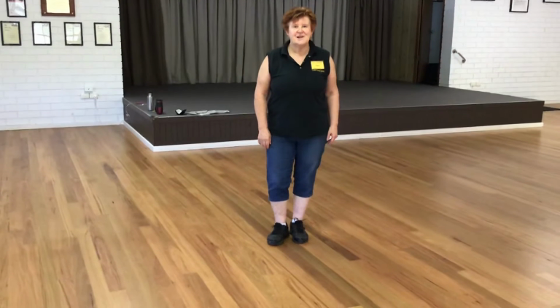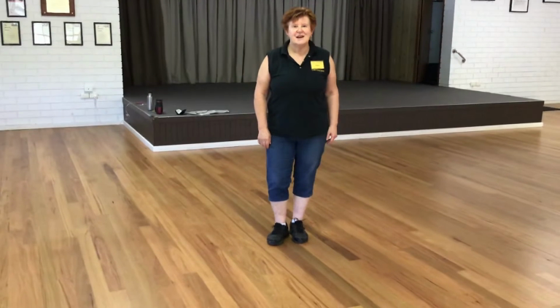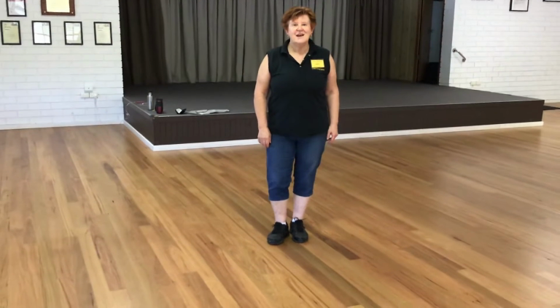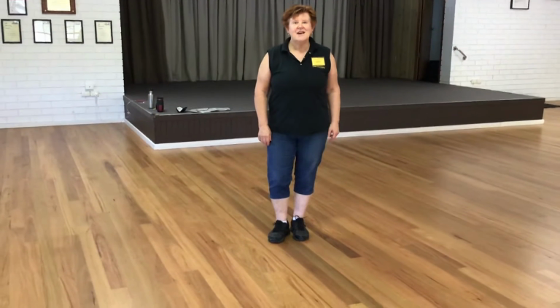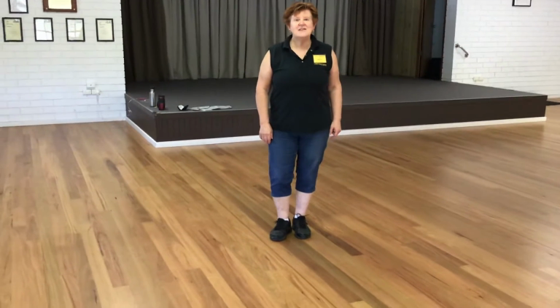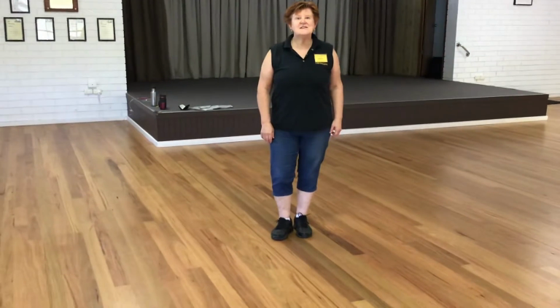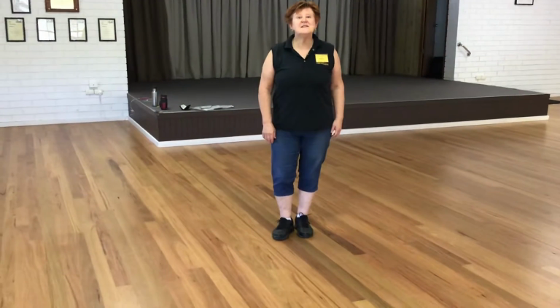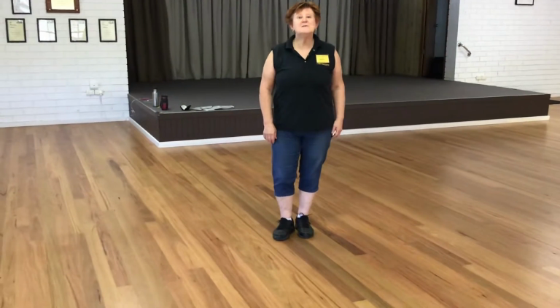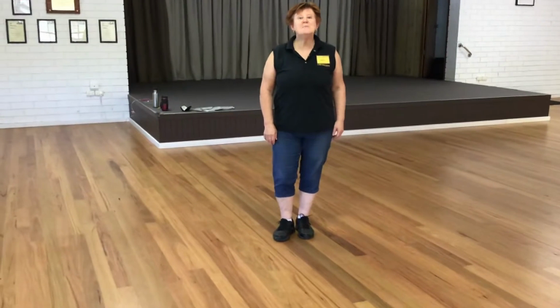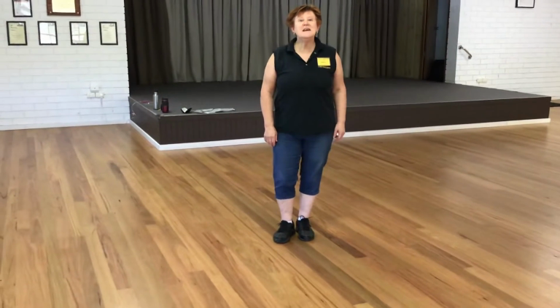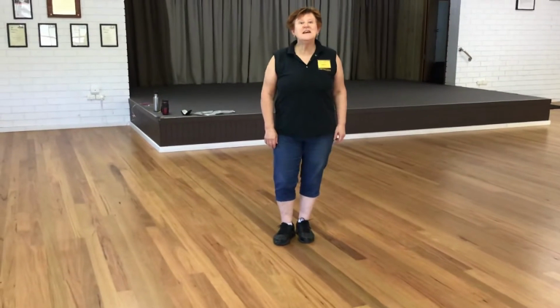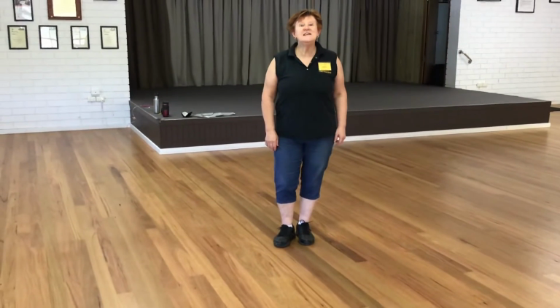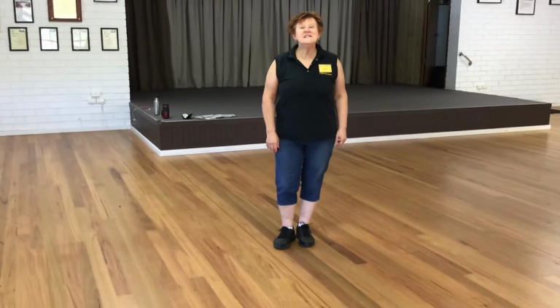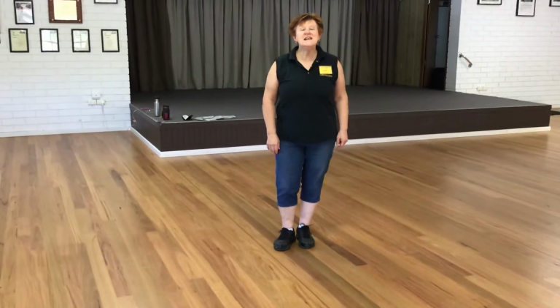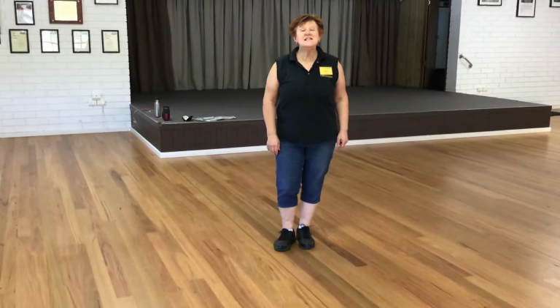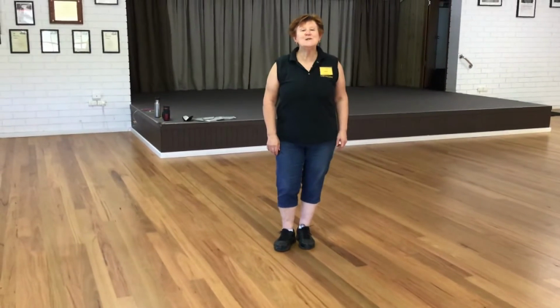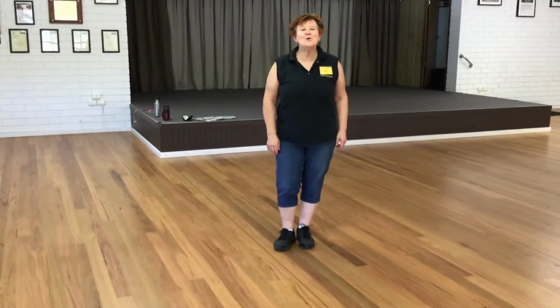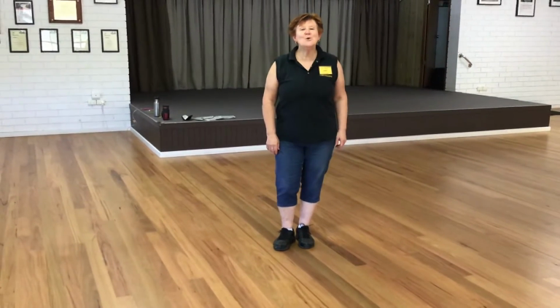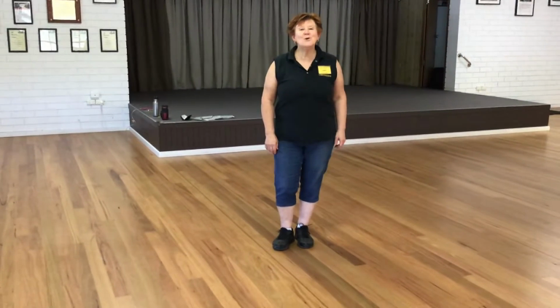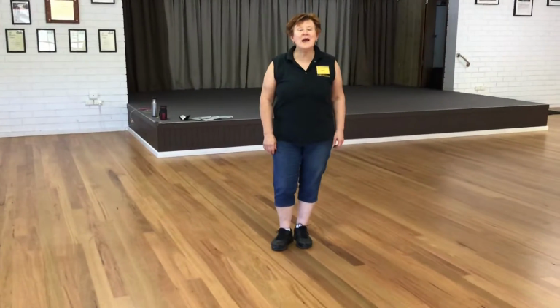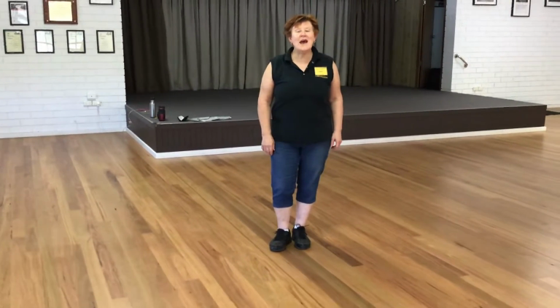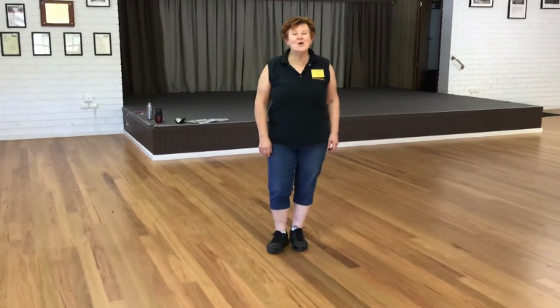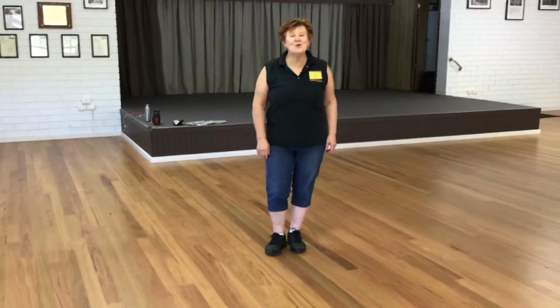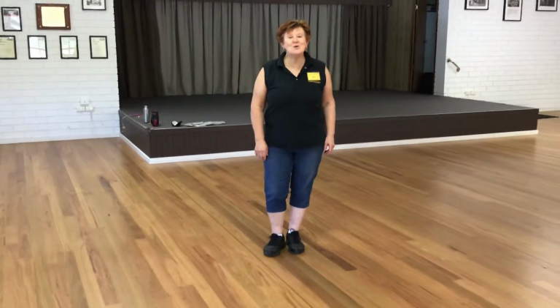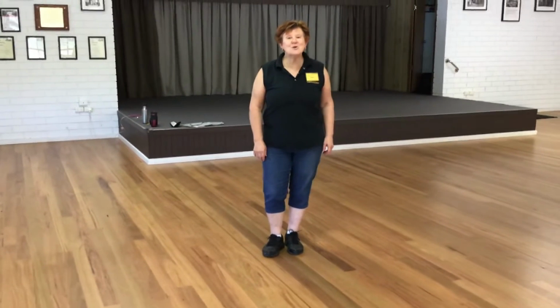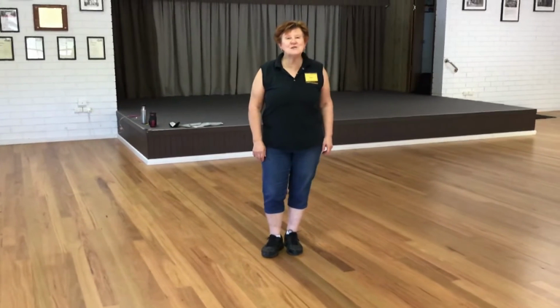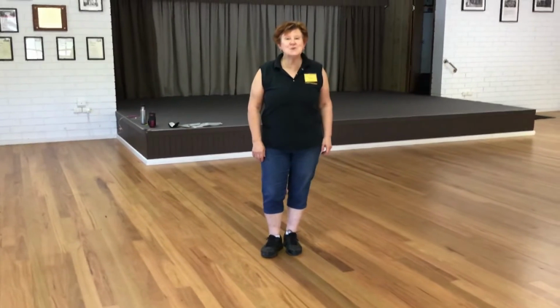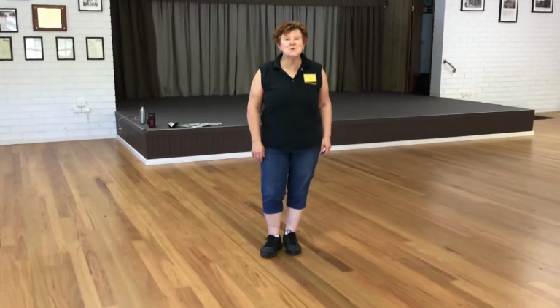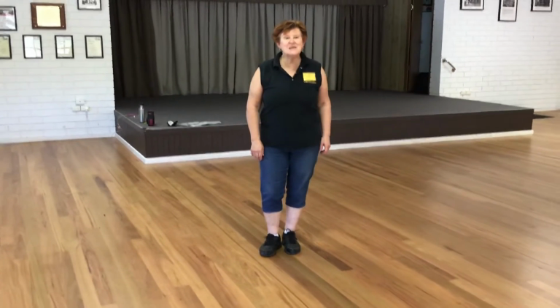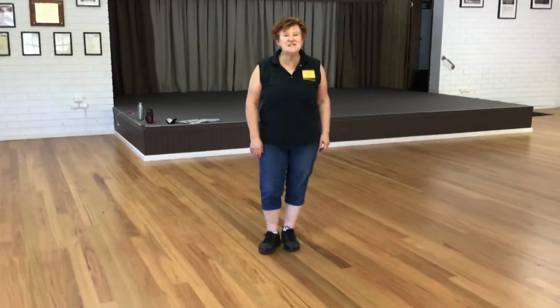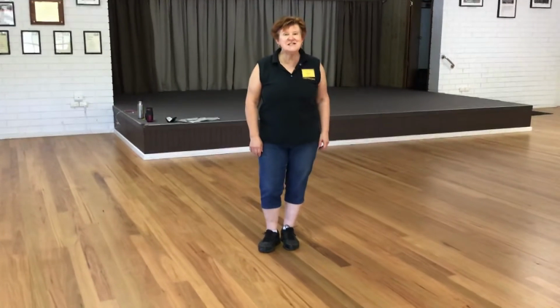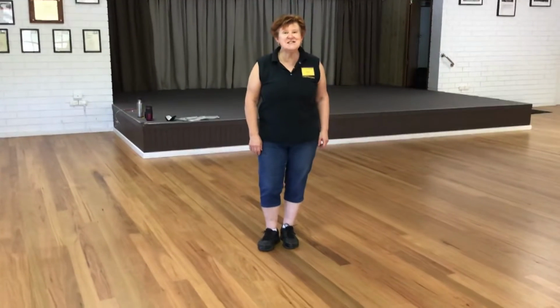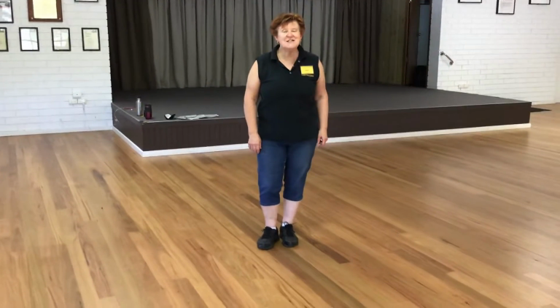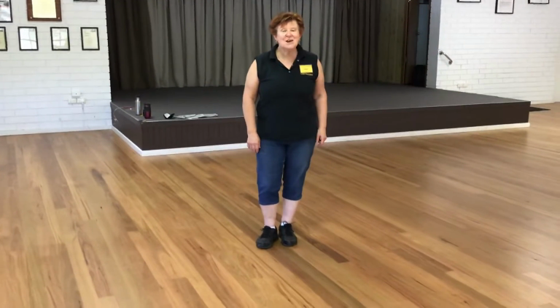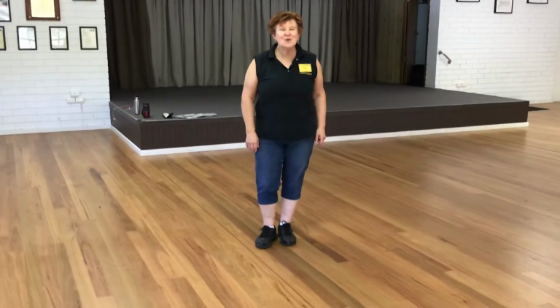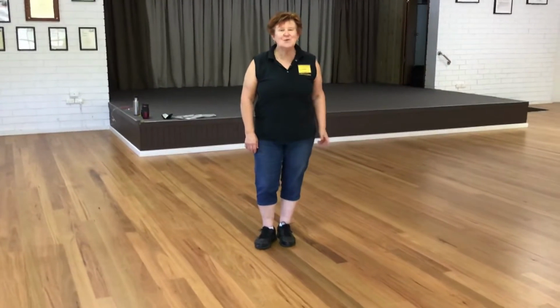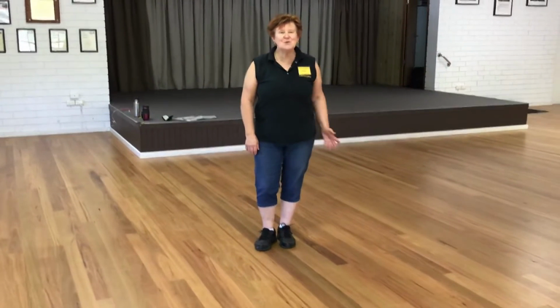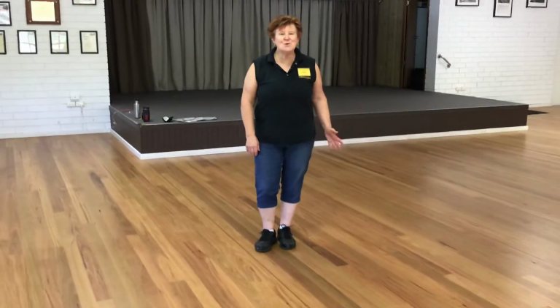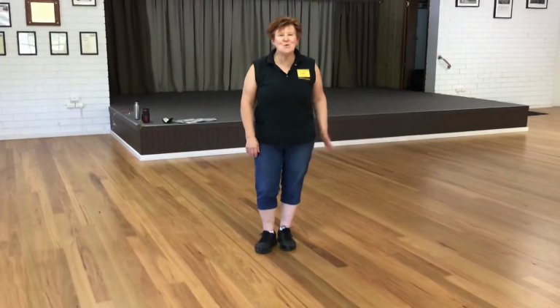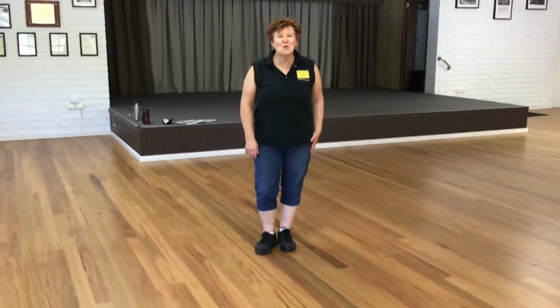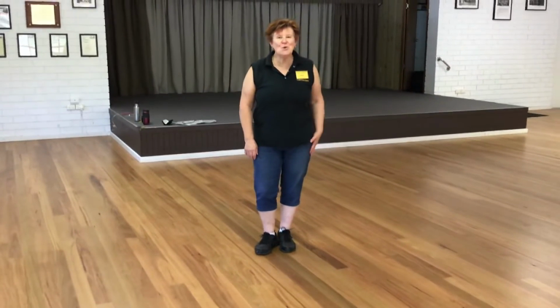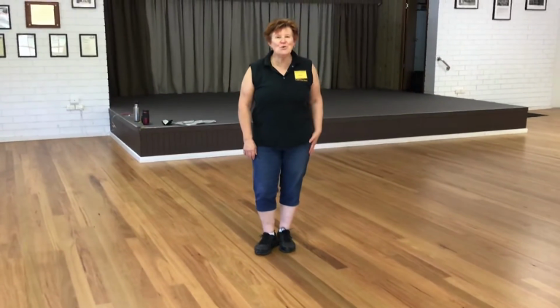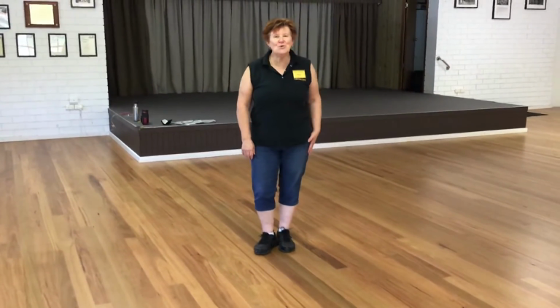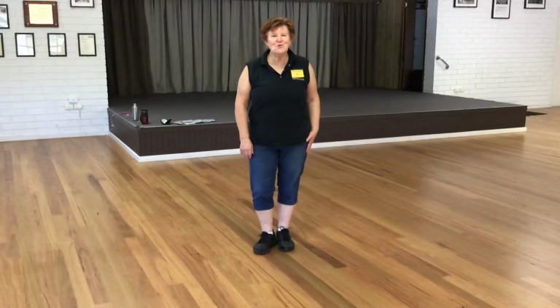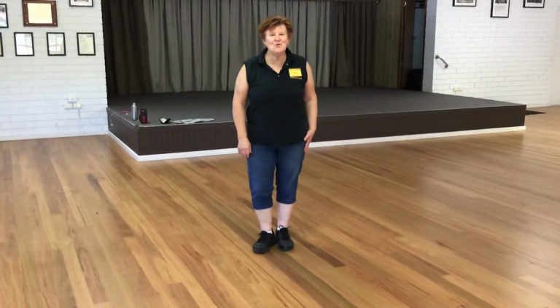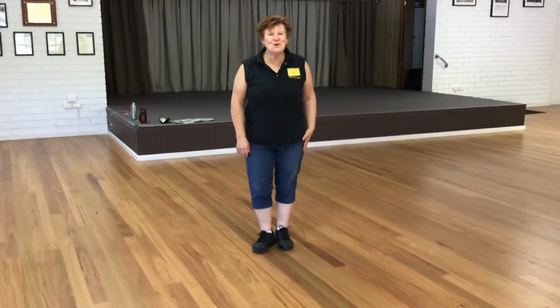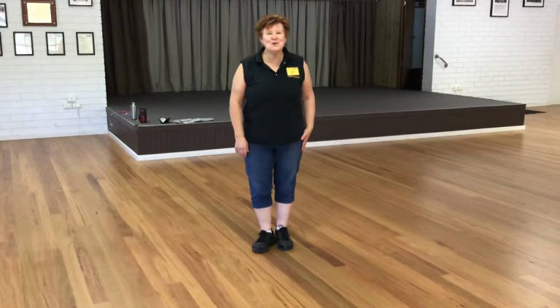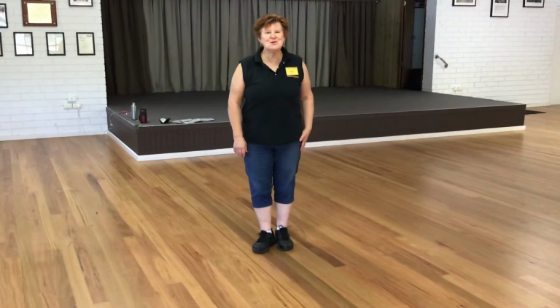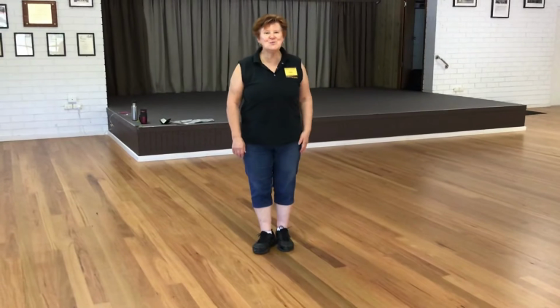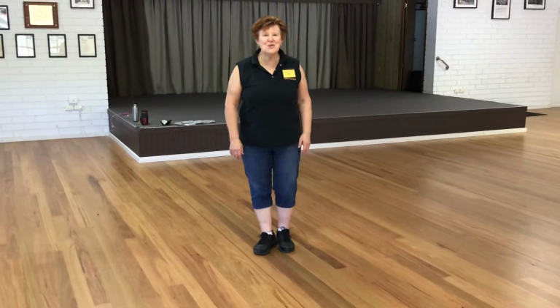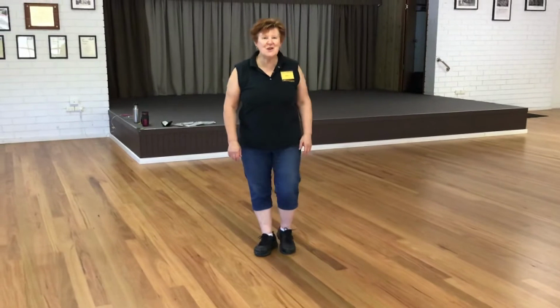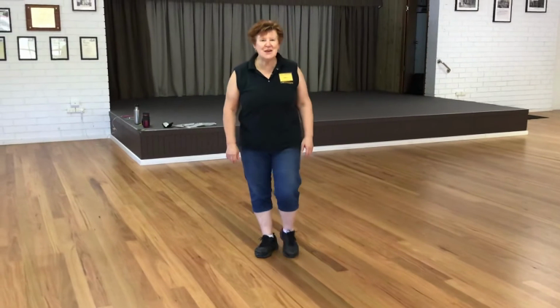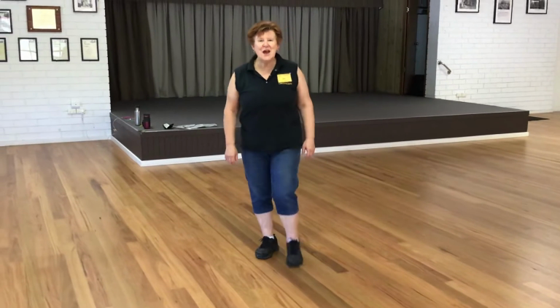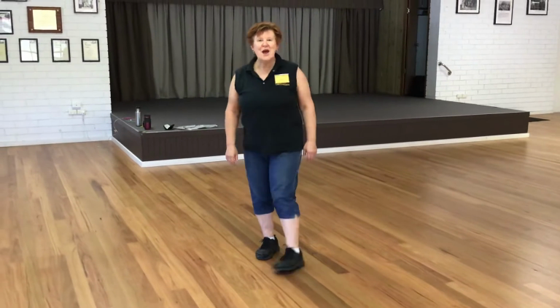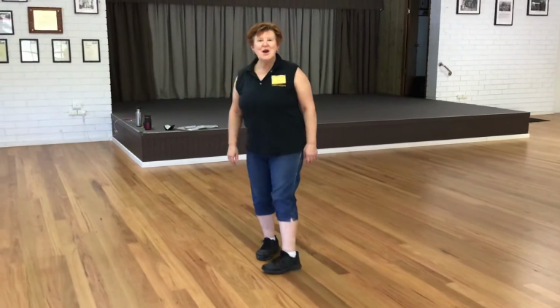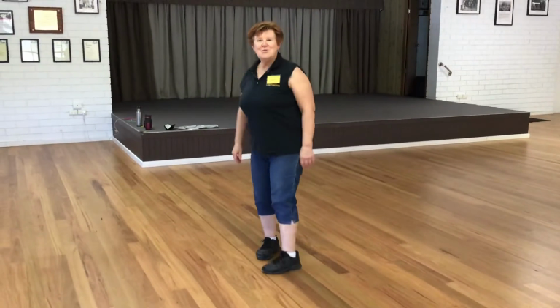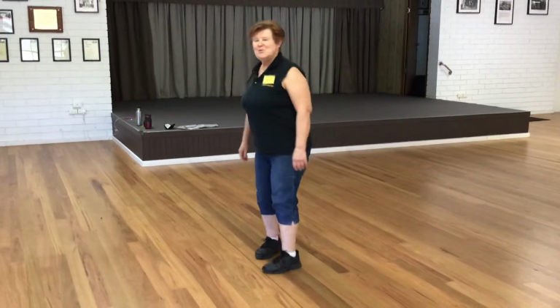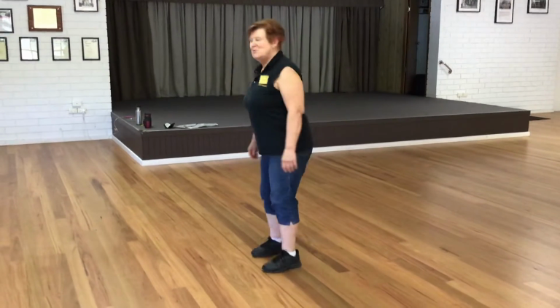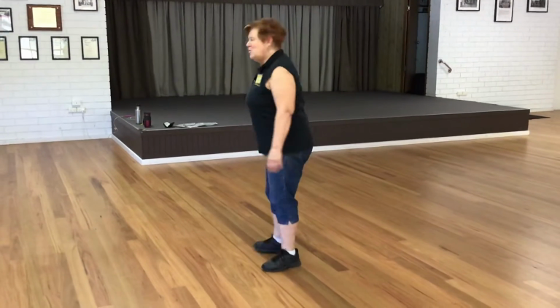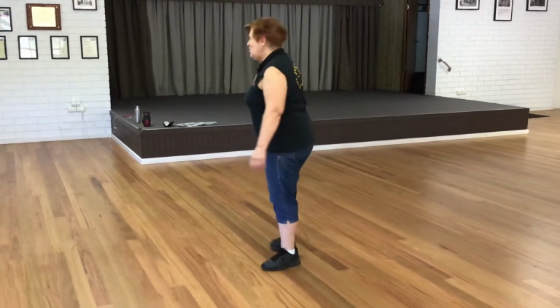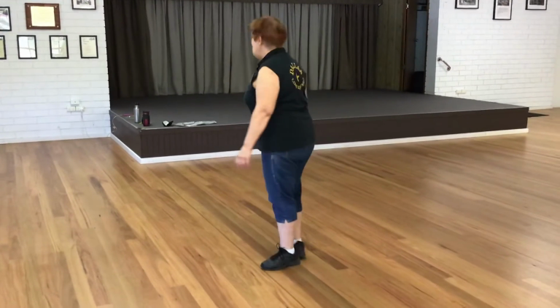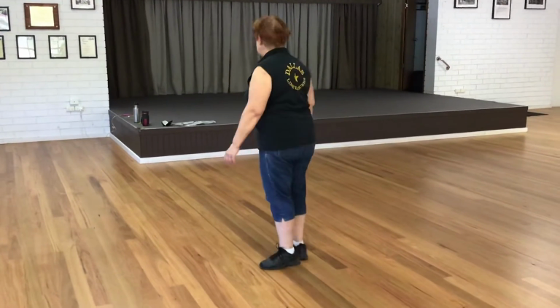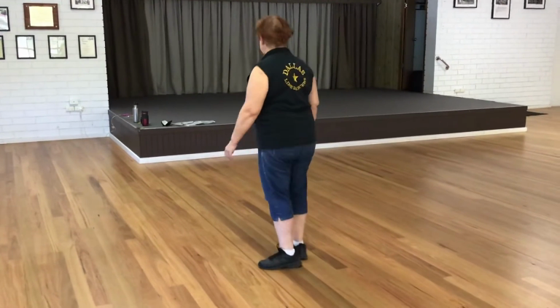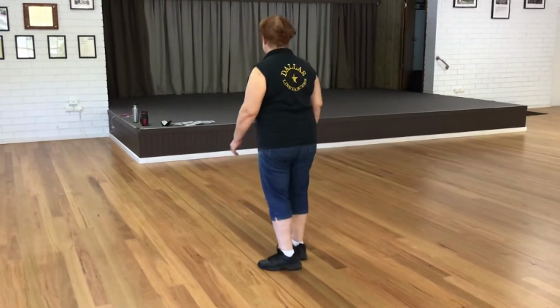This is a beginner dance called Cowgirl's Twist. We'll do a walkthrough first with words.